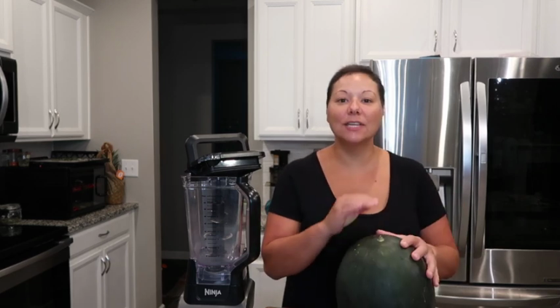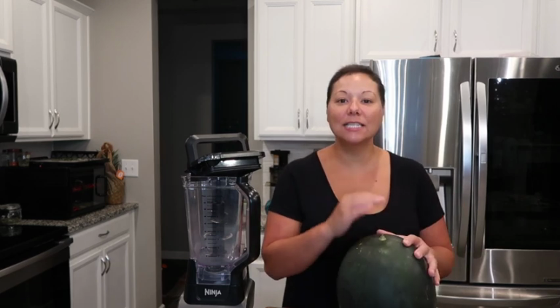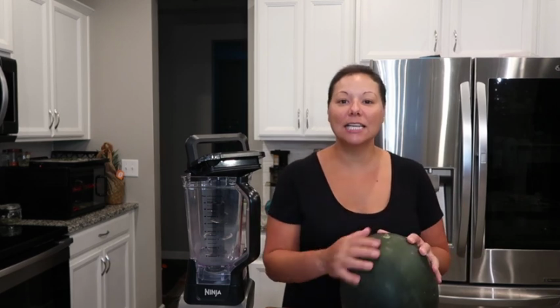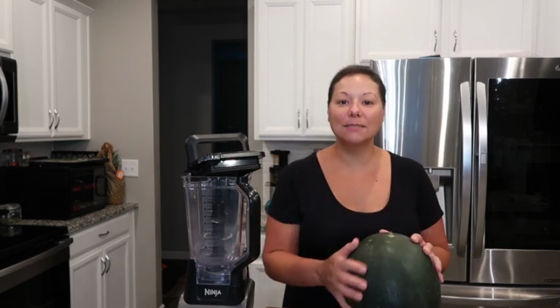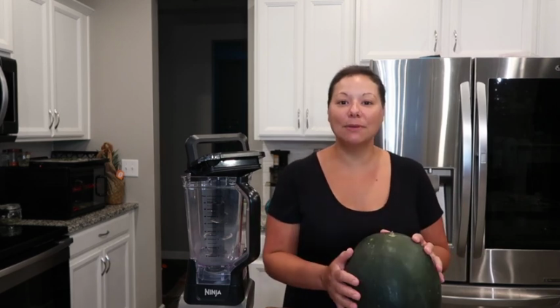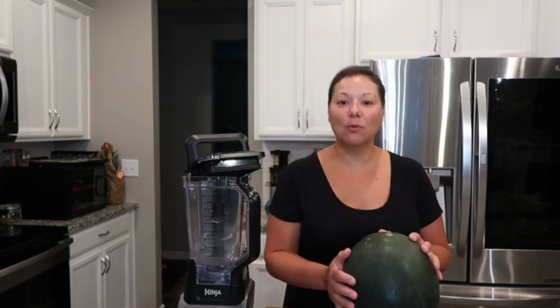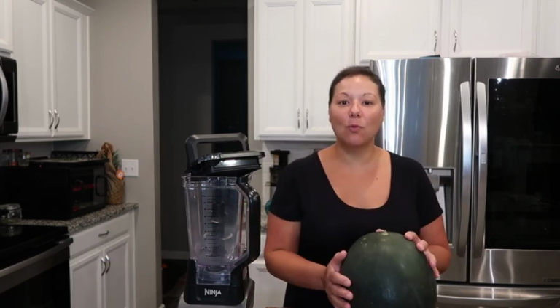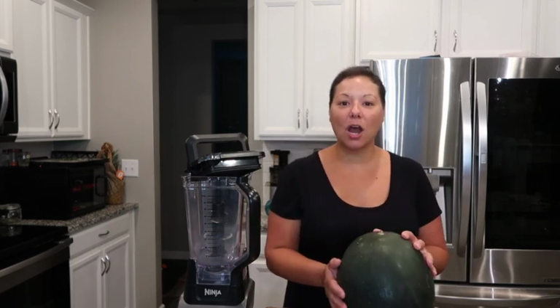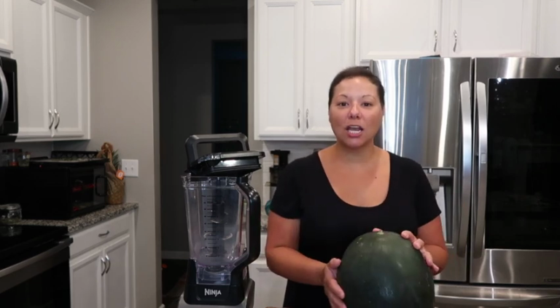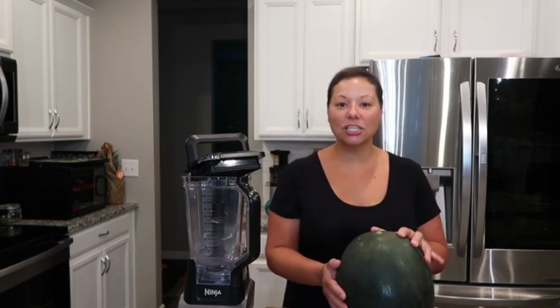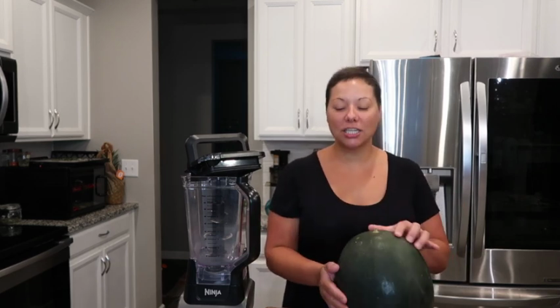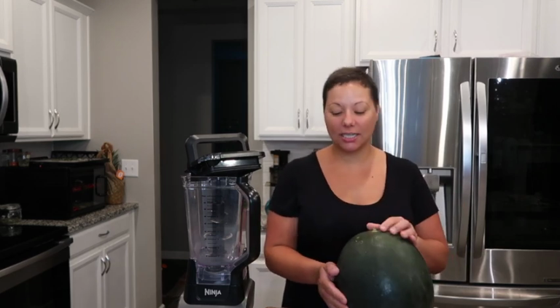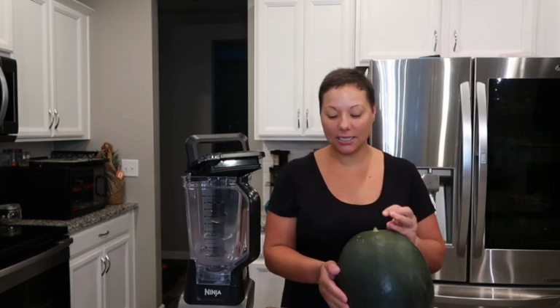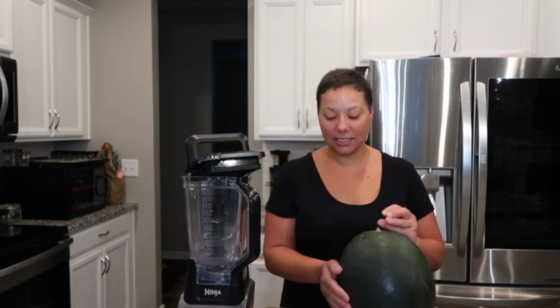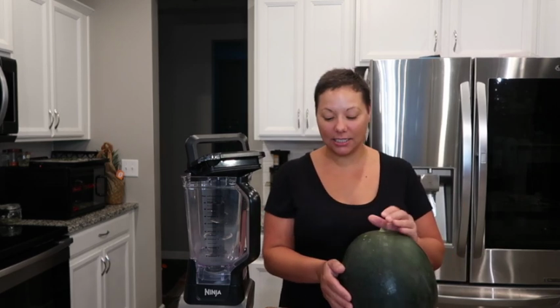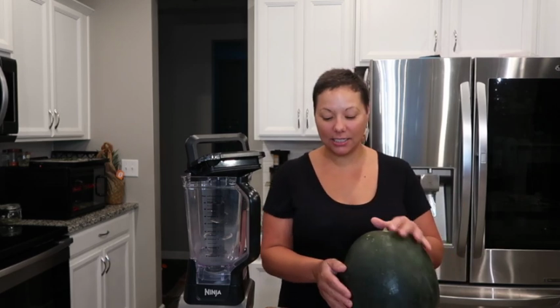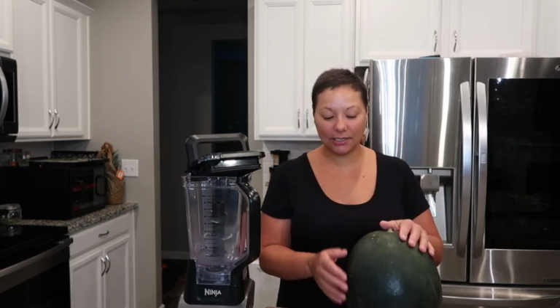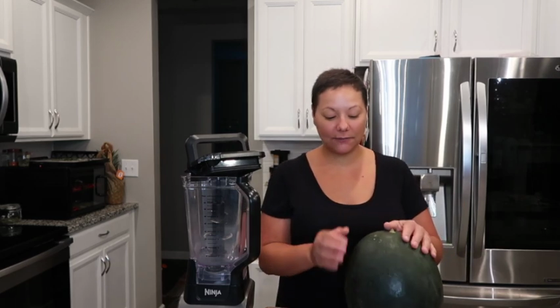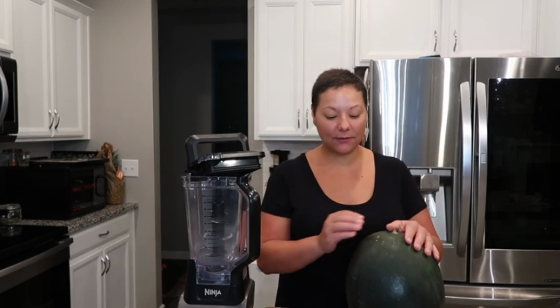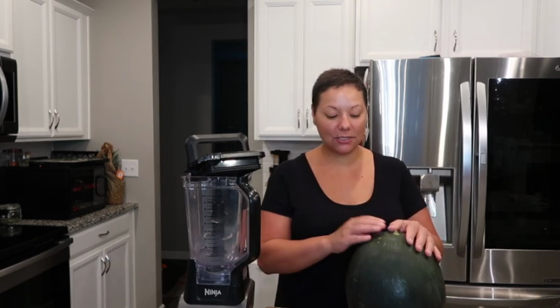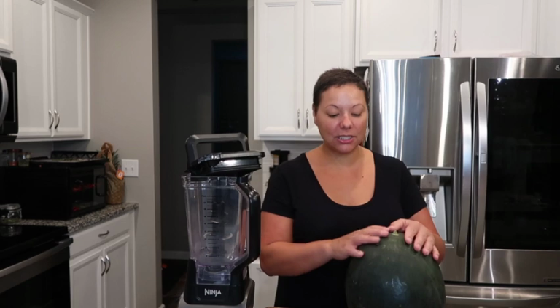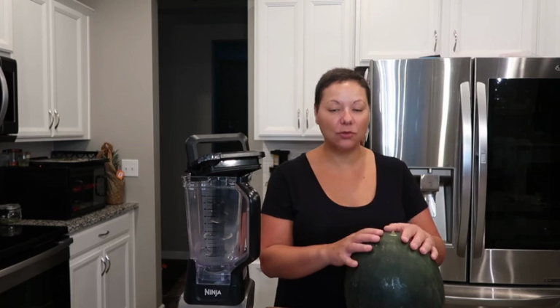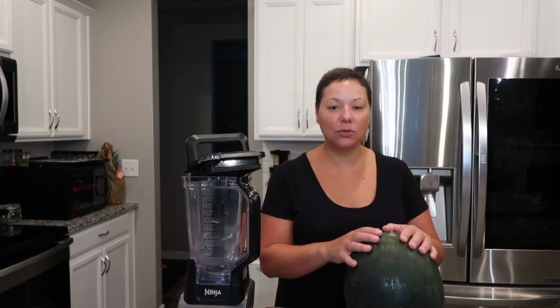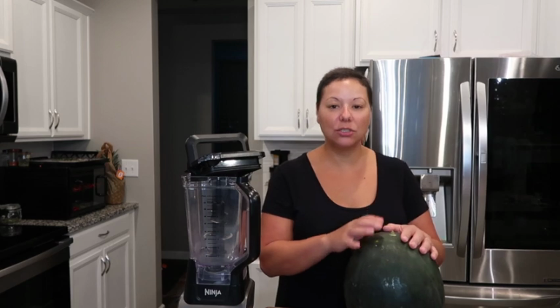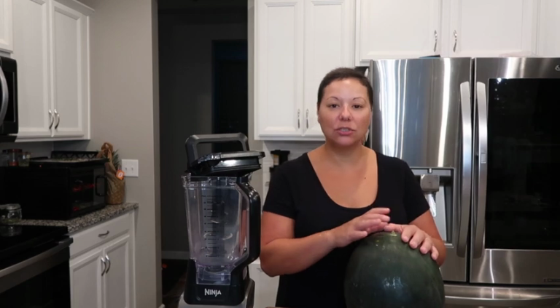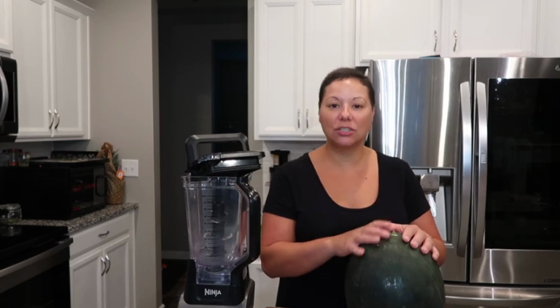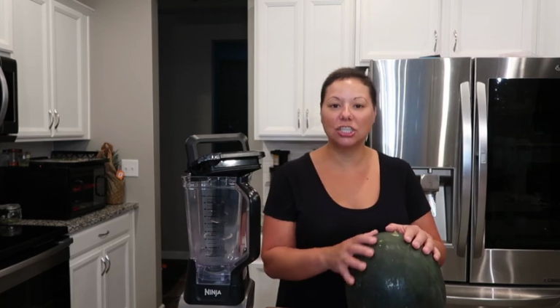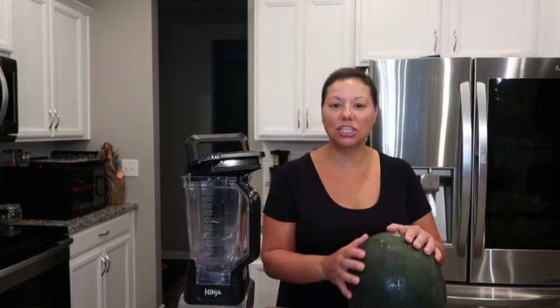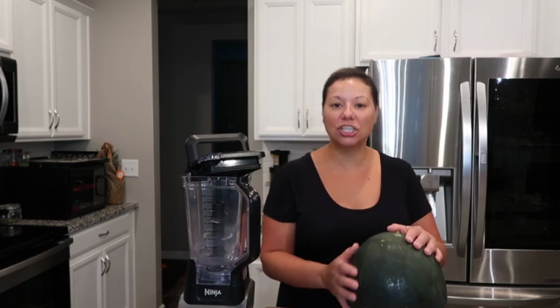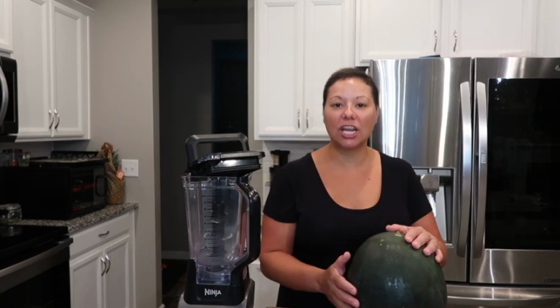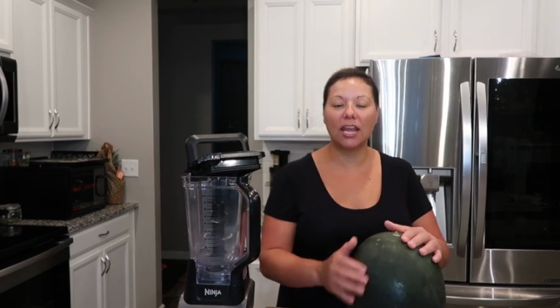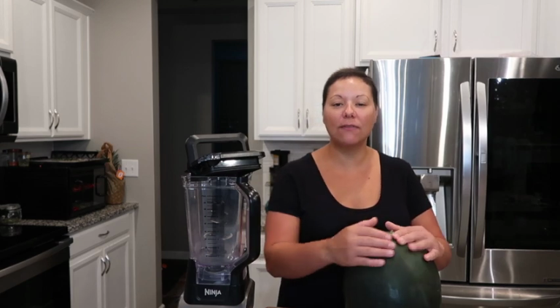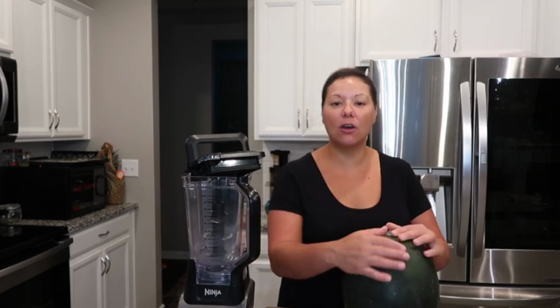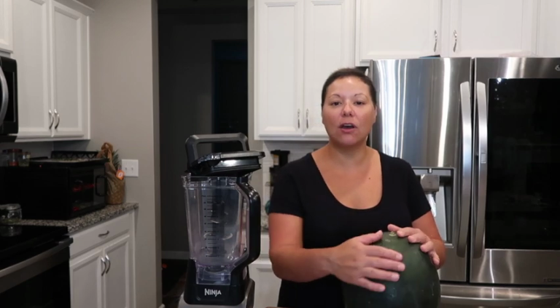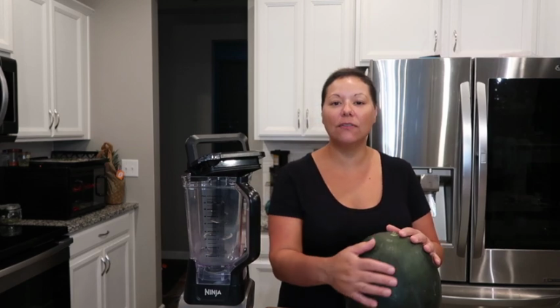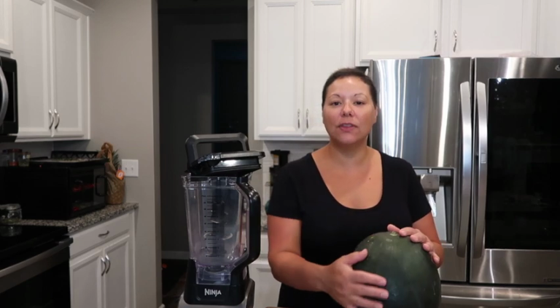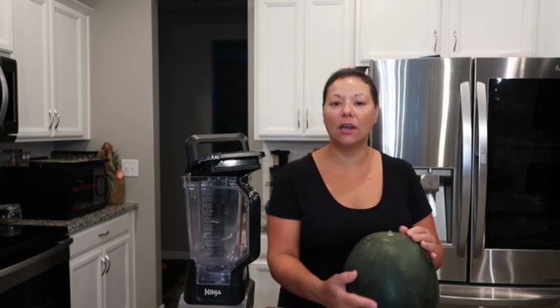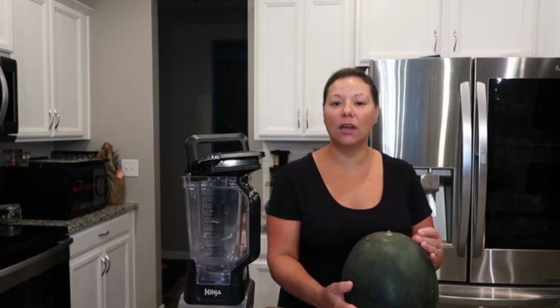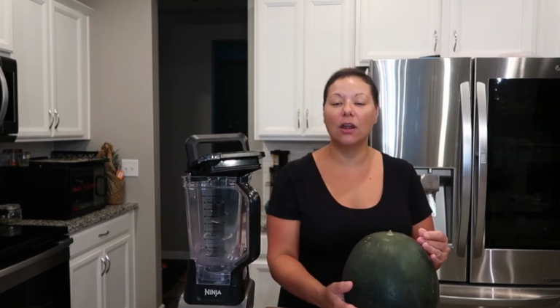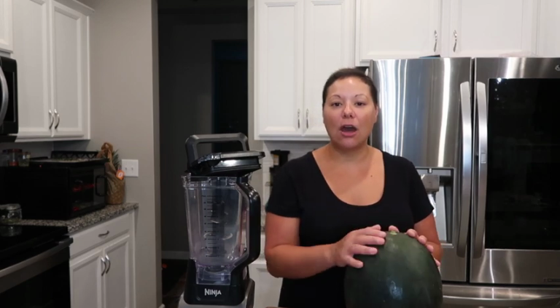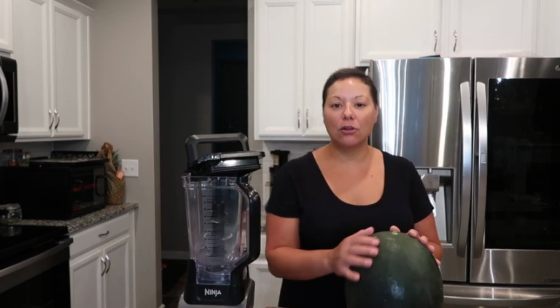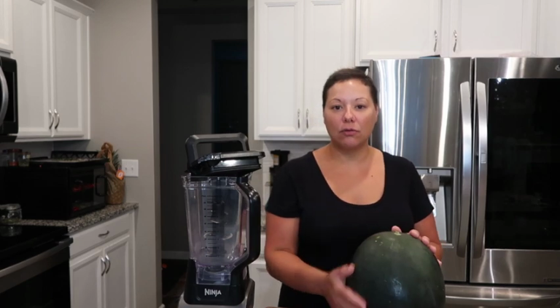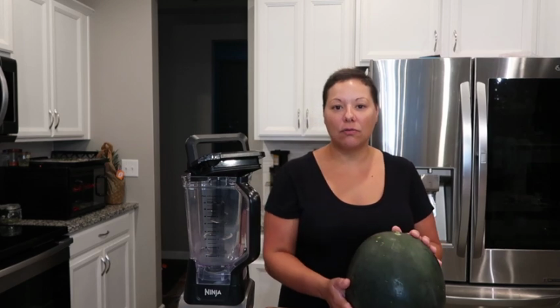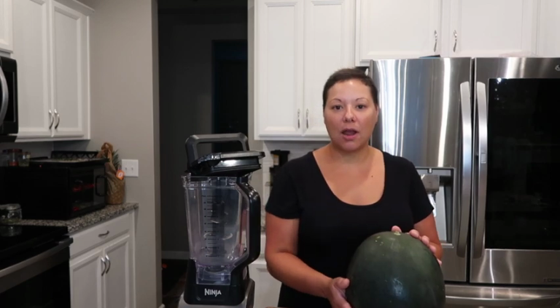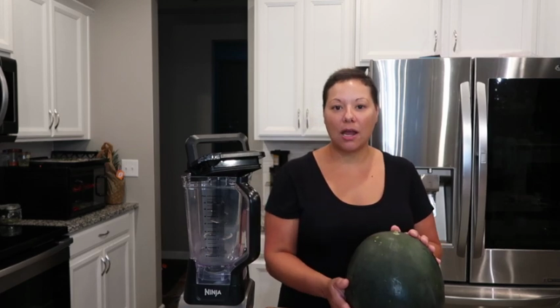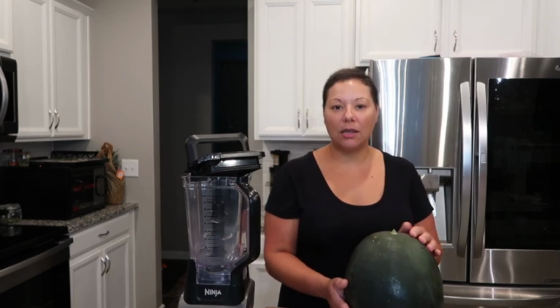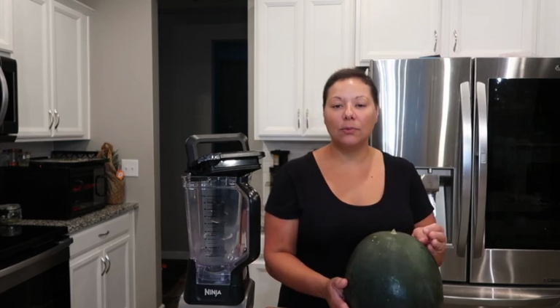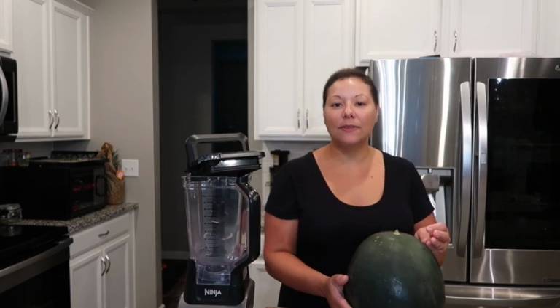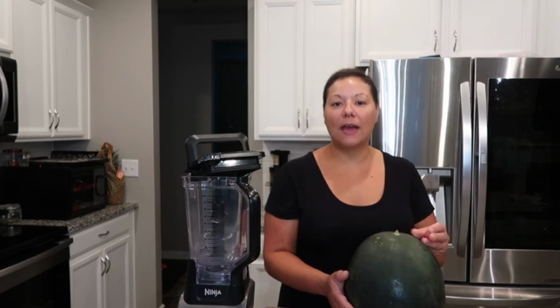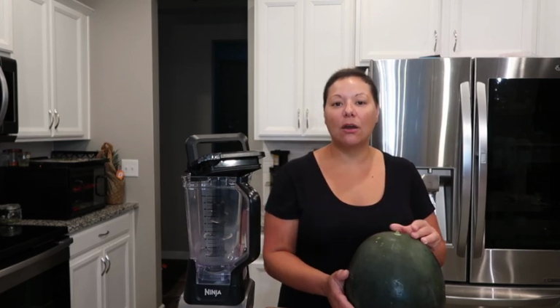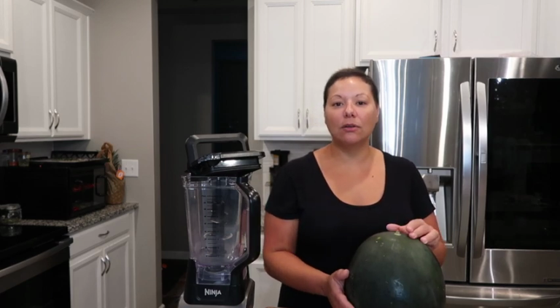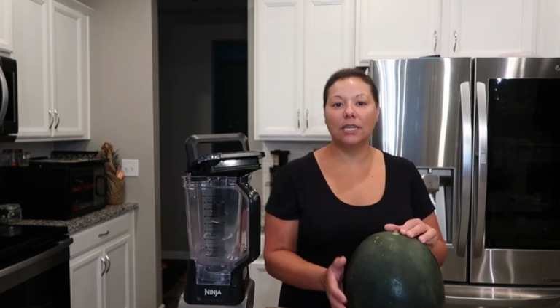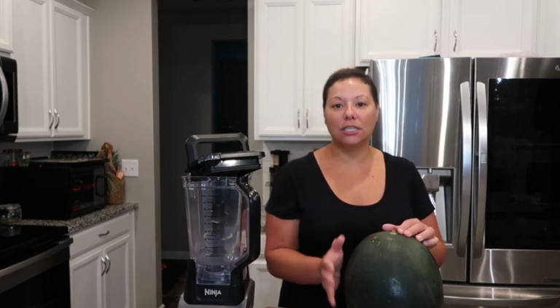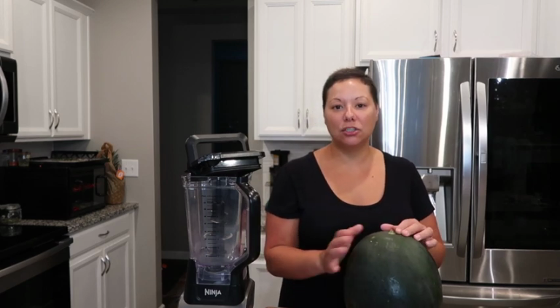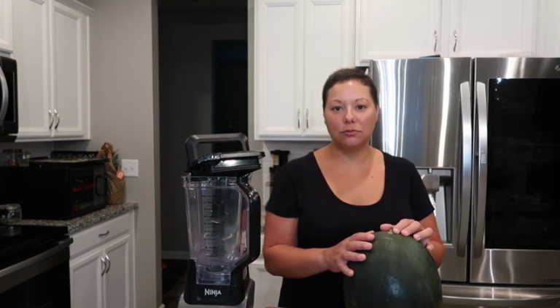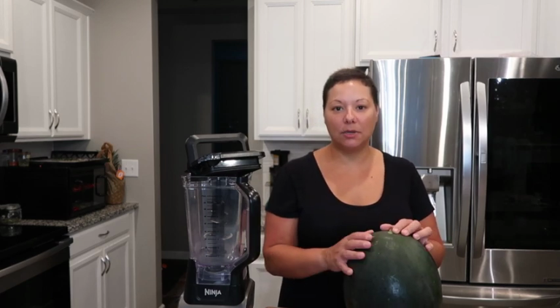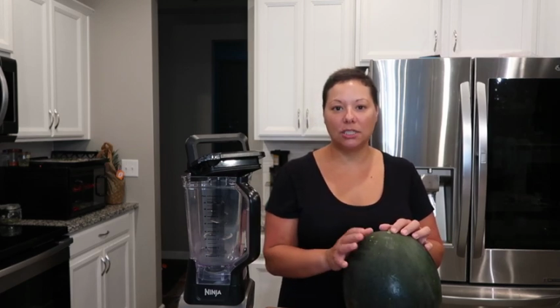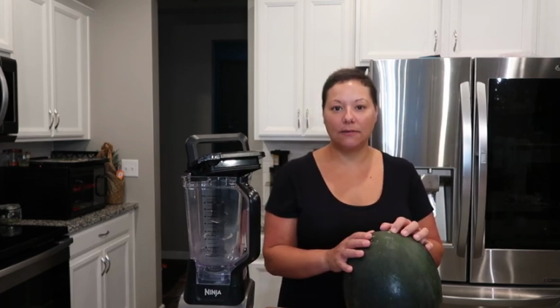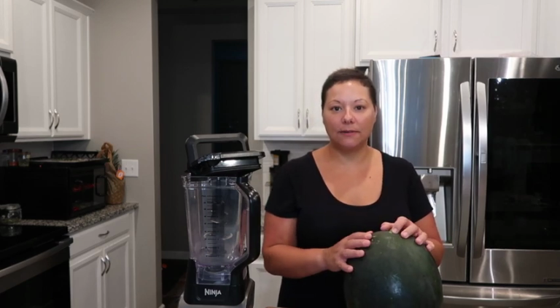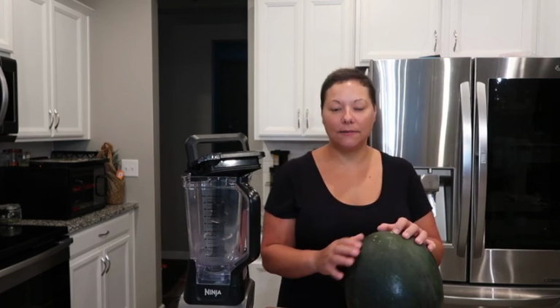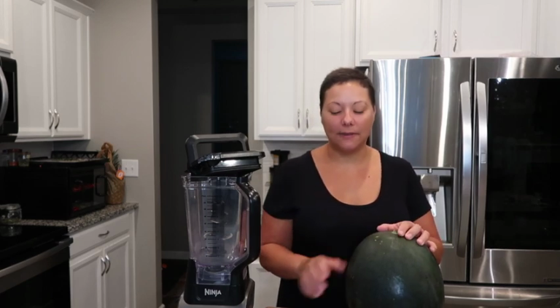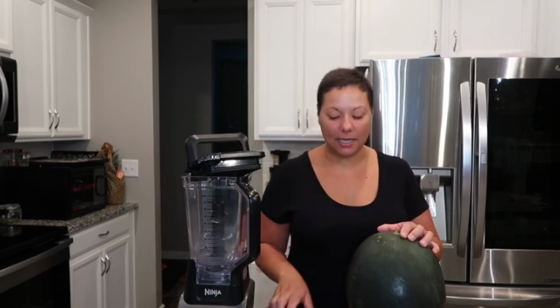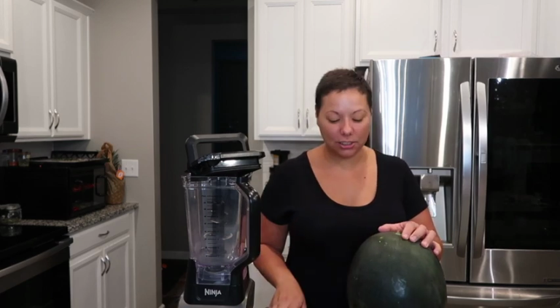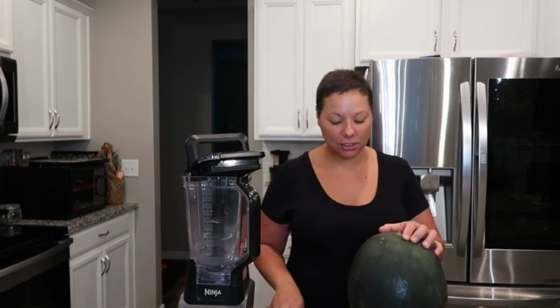This has been washed and cleaned, and the first thing you want to do is just shave off the outer rind without getting too much of the flesh.